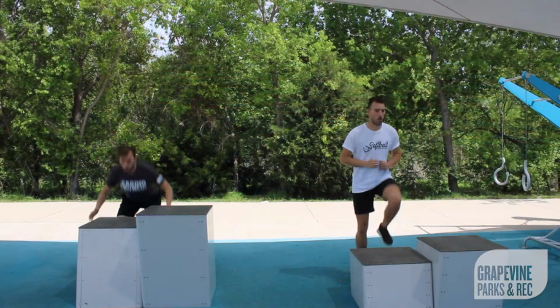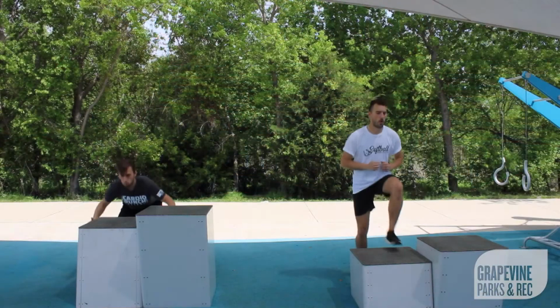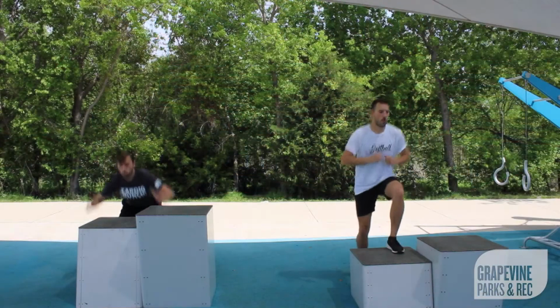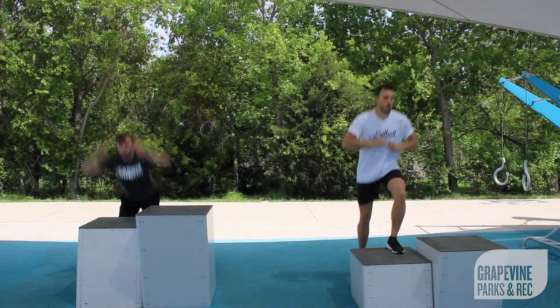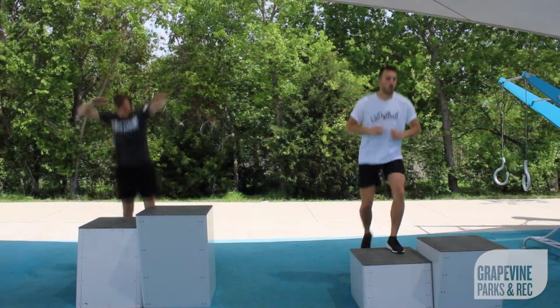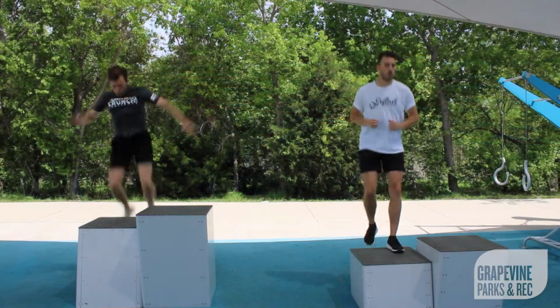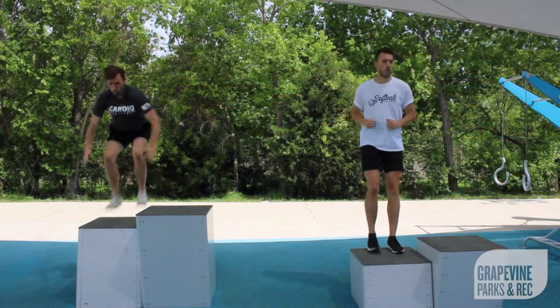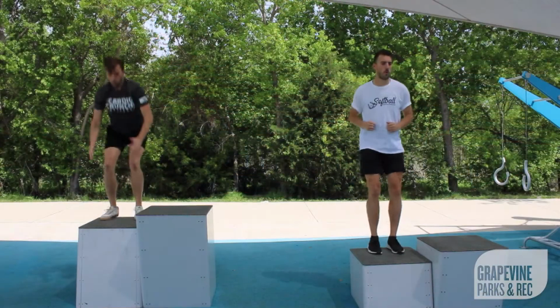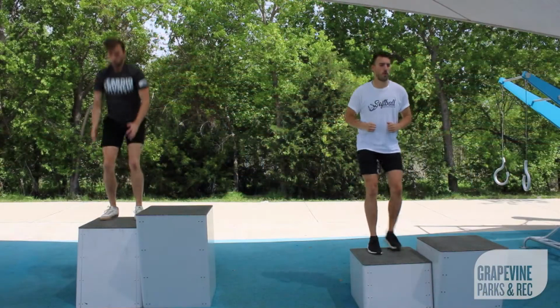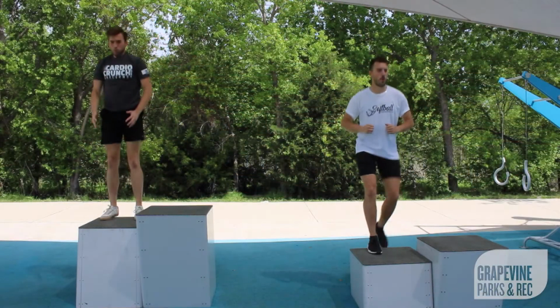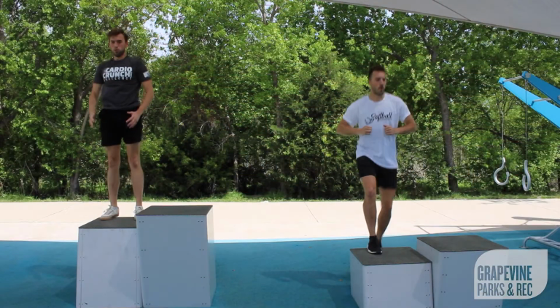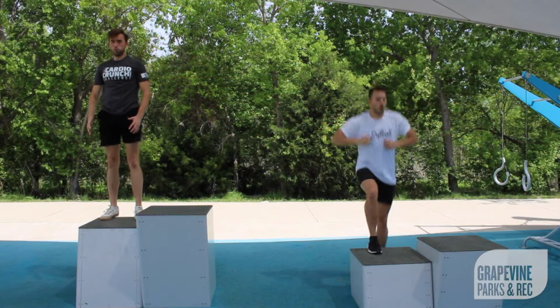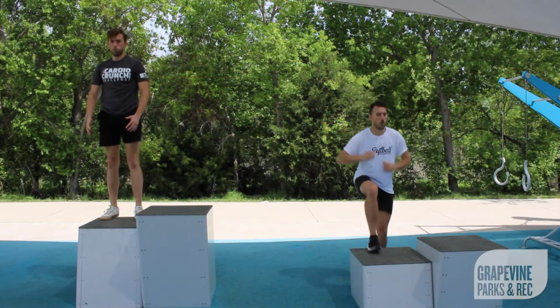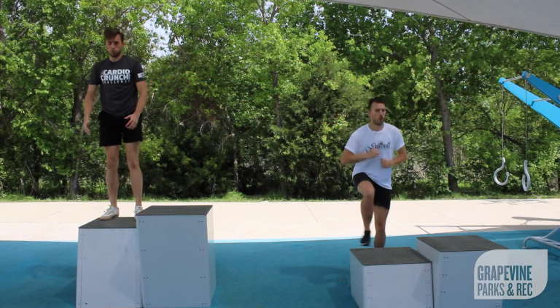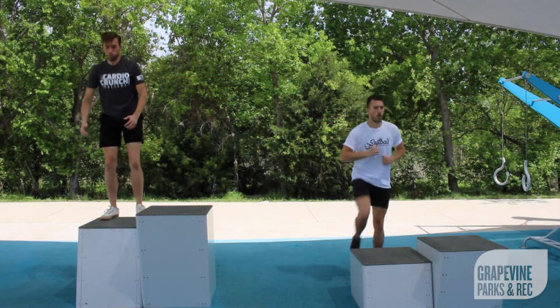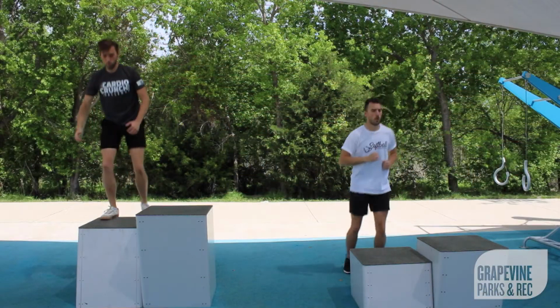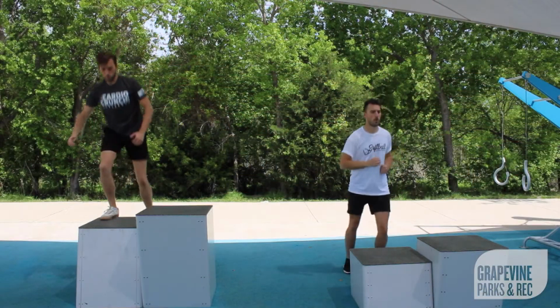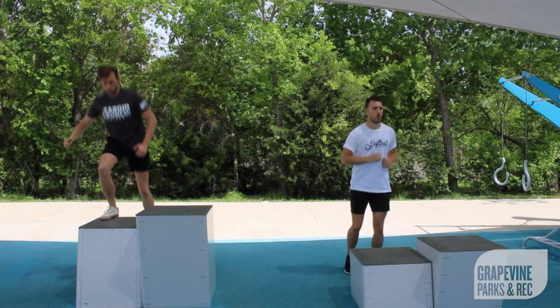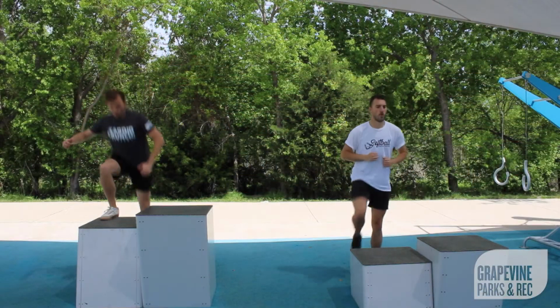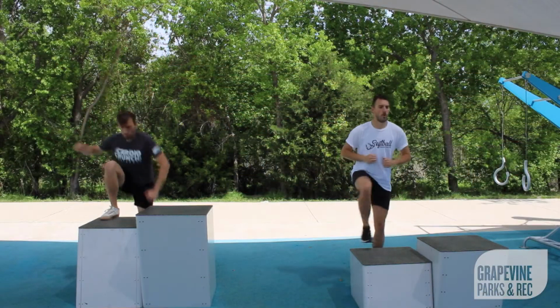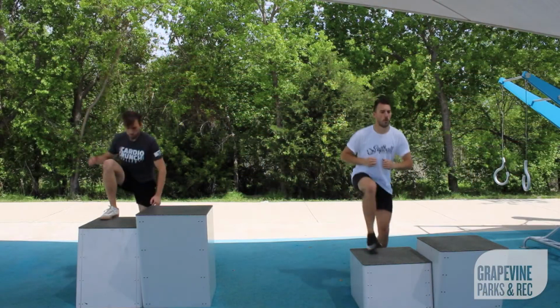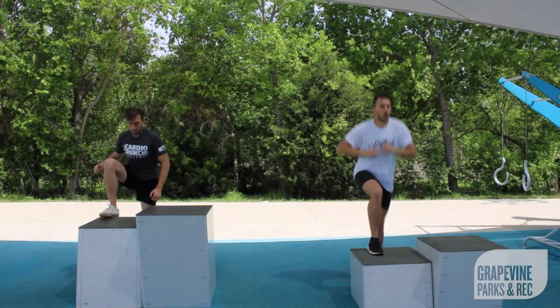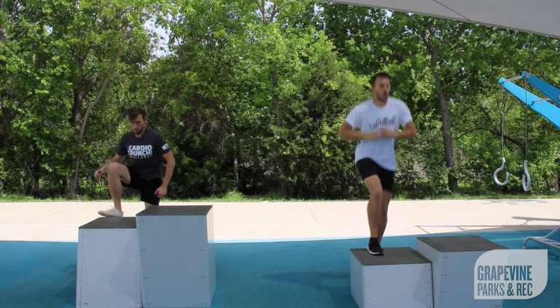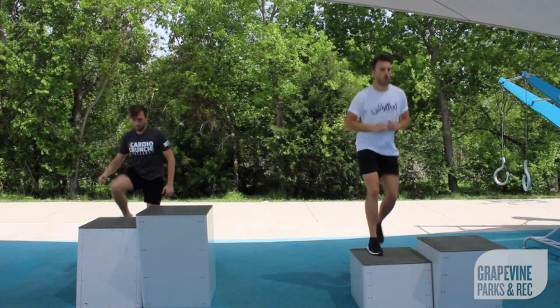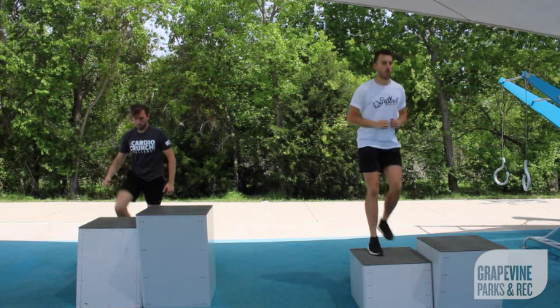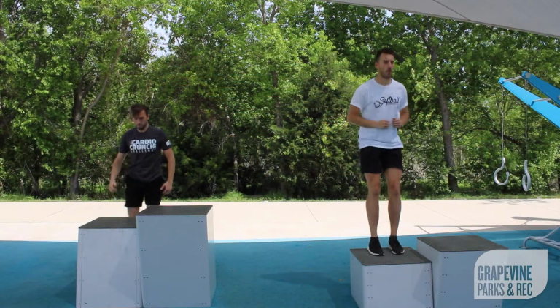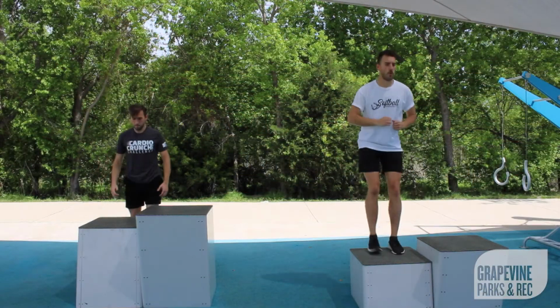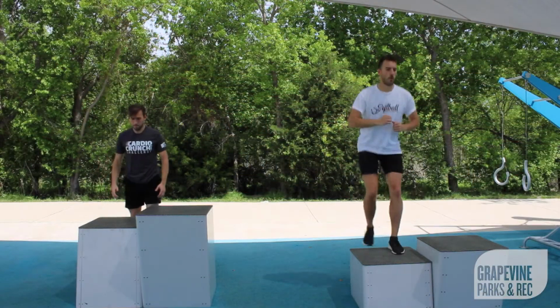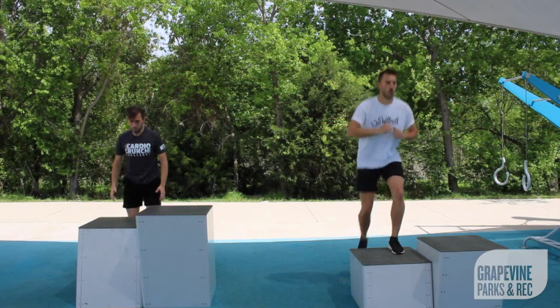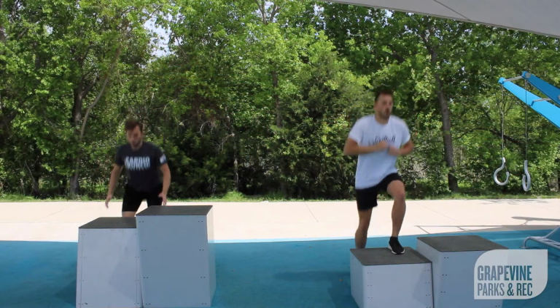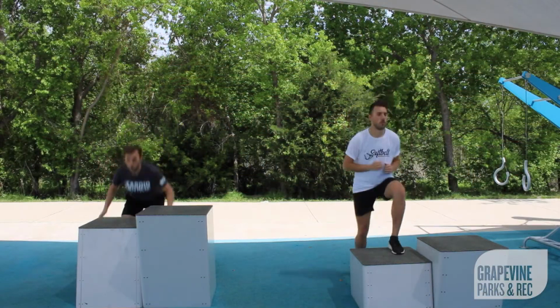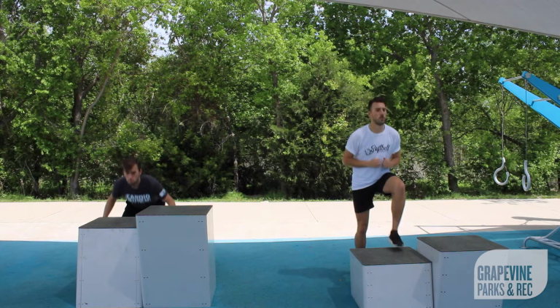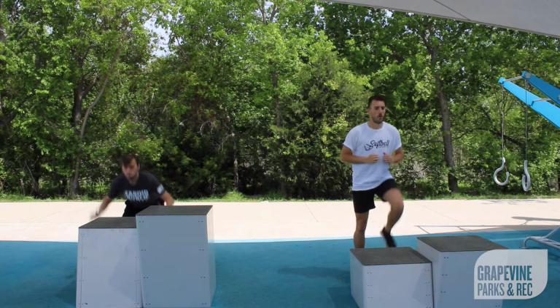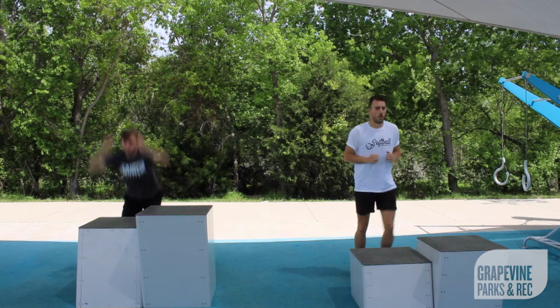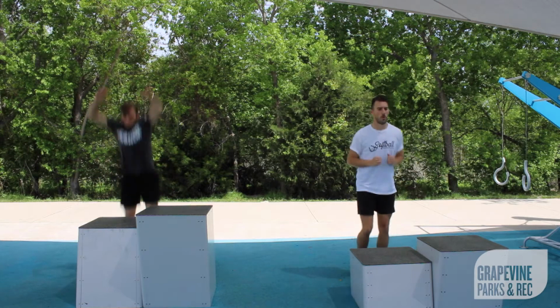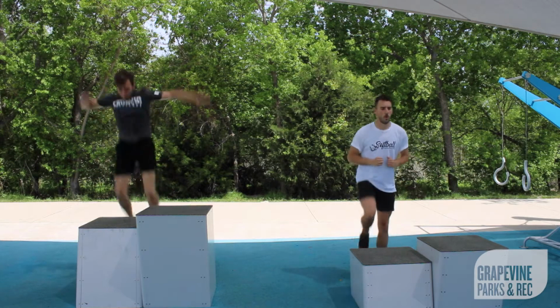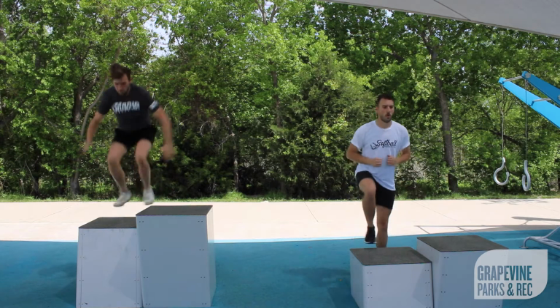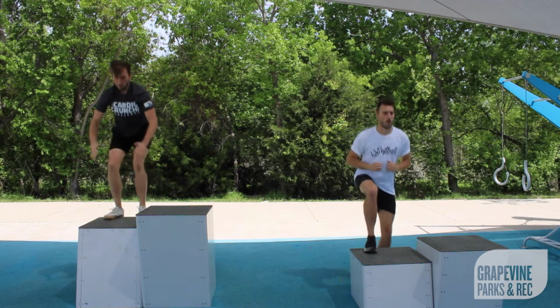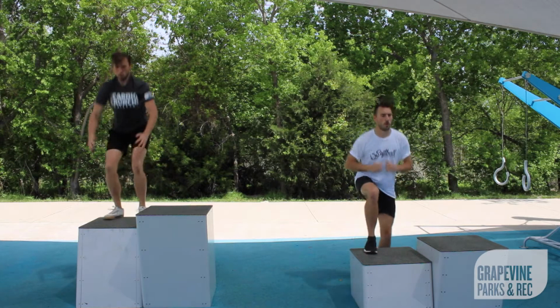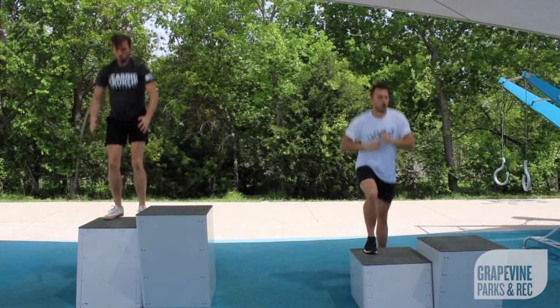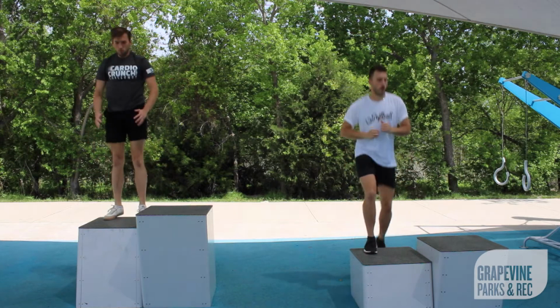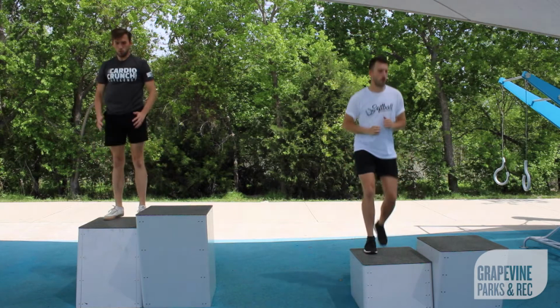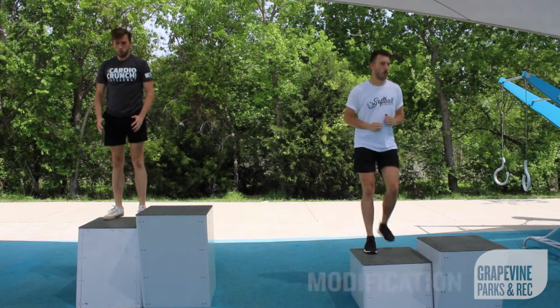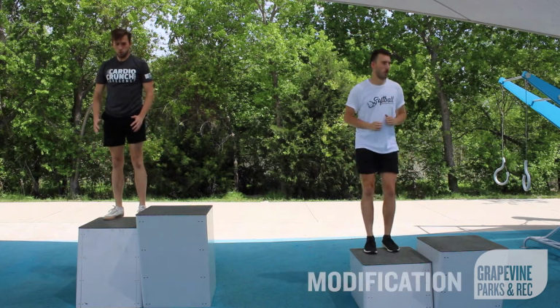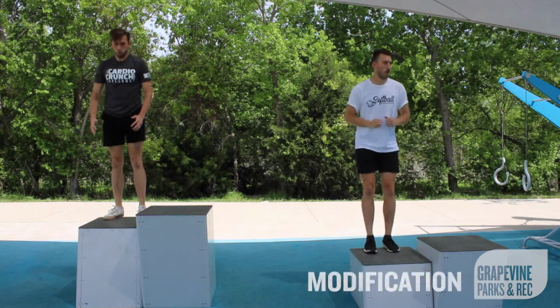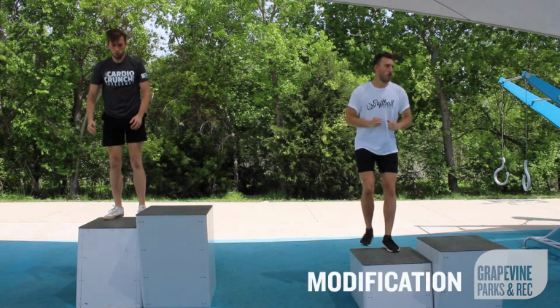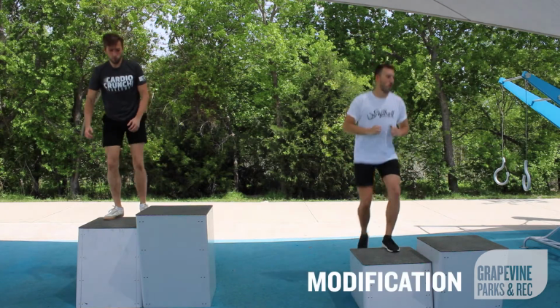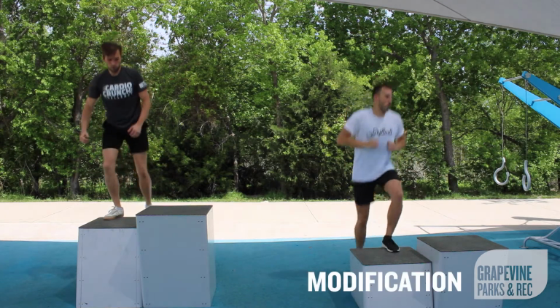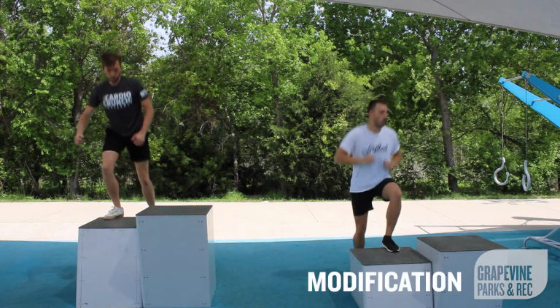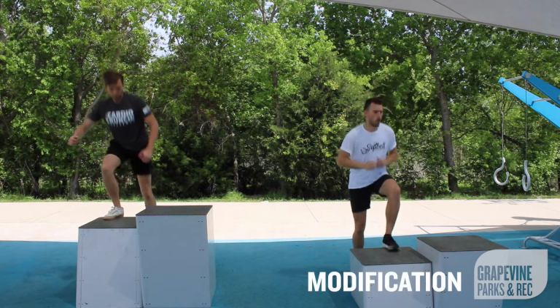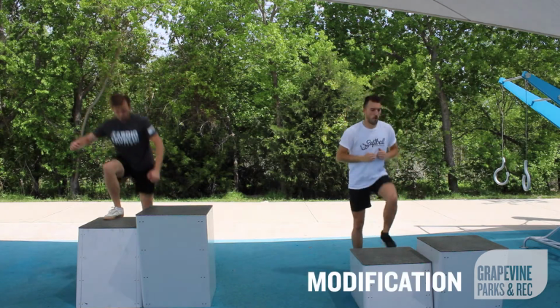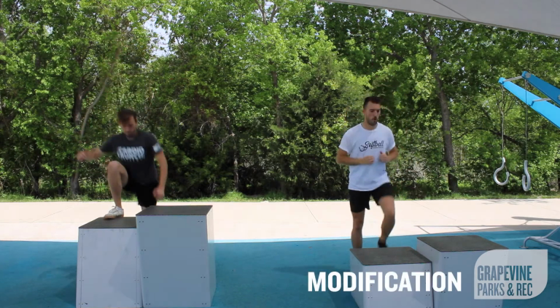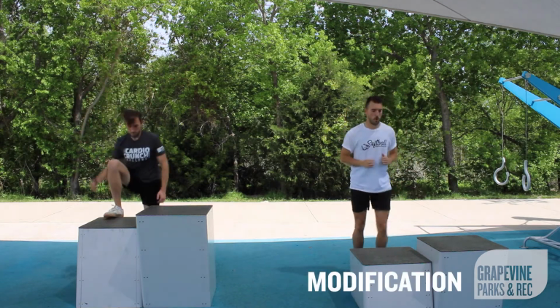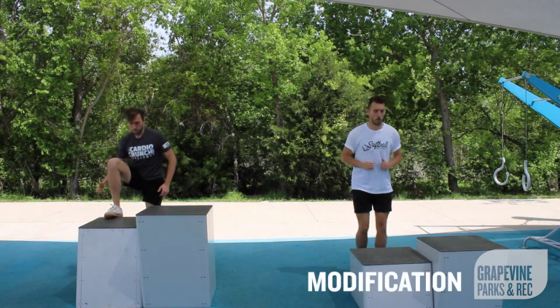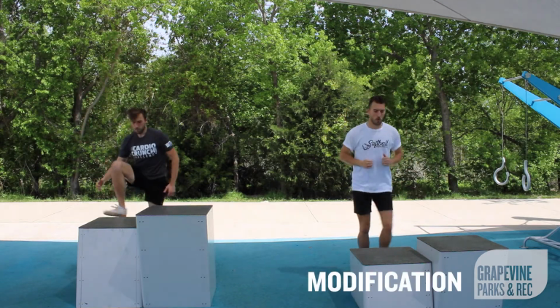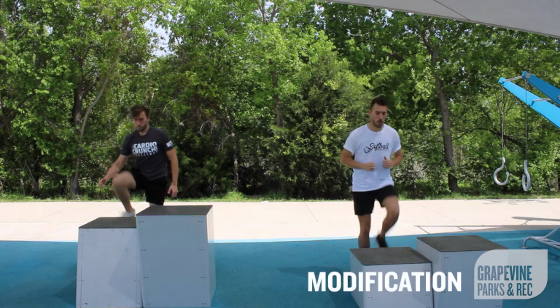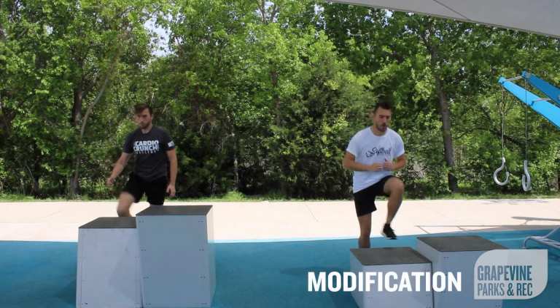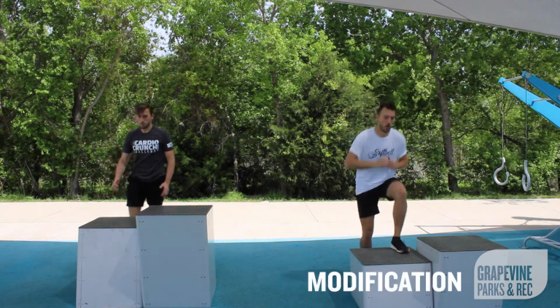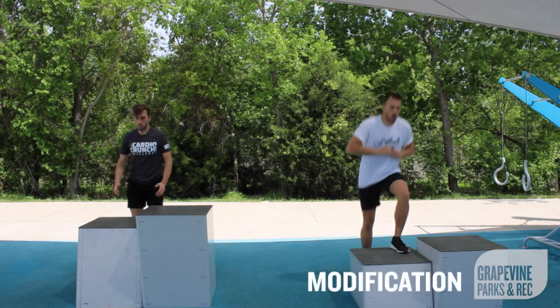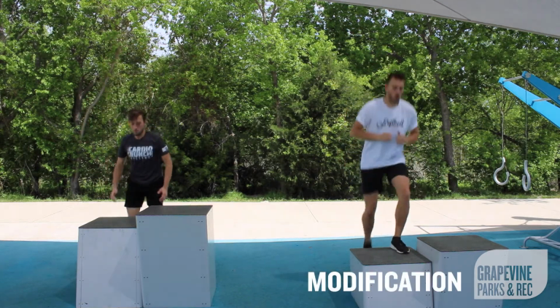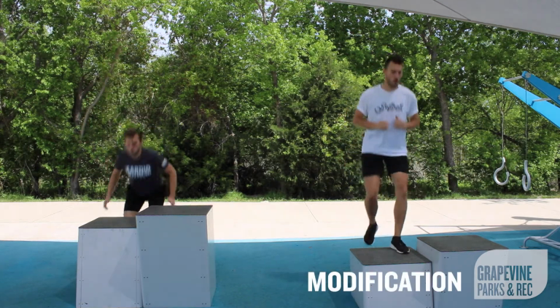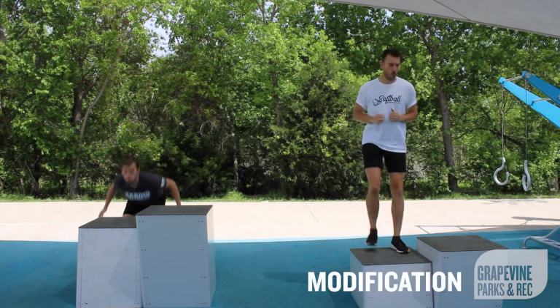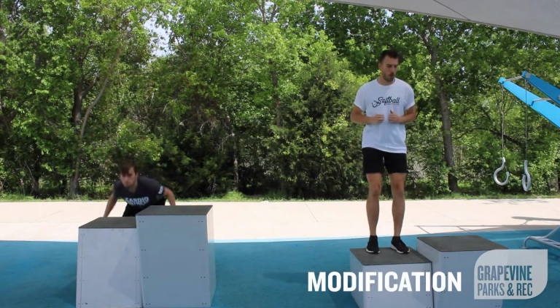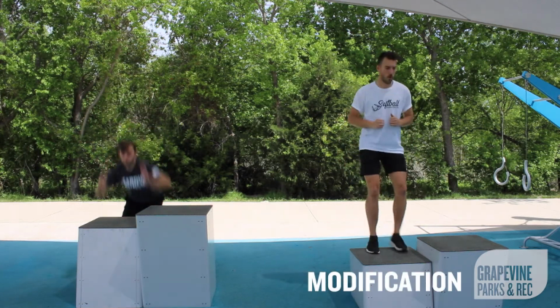Before you start each exercise, do 10 box jumps or 10 alternating box step-ups. Daniel will be doing the modified version of each exercise.